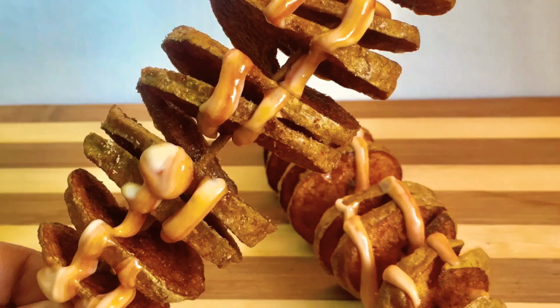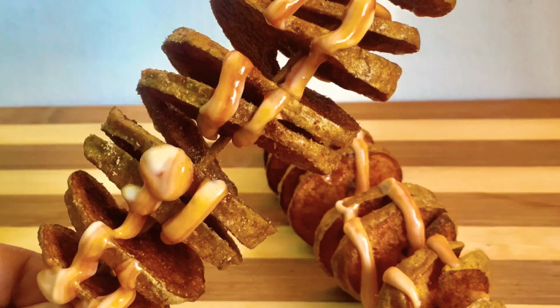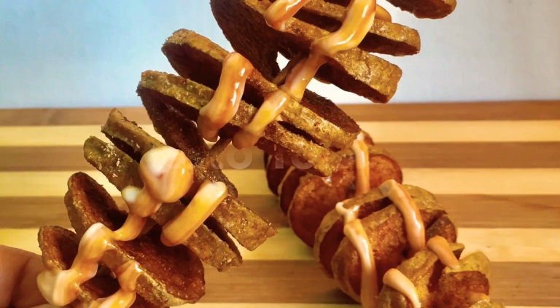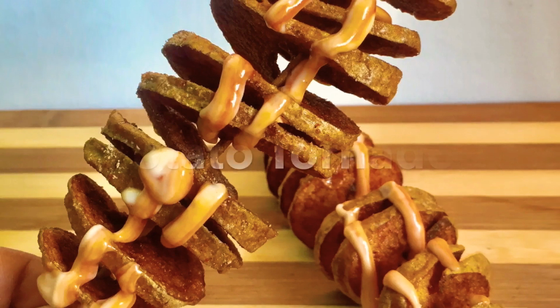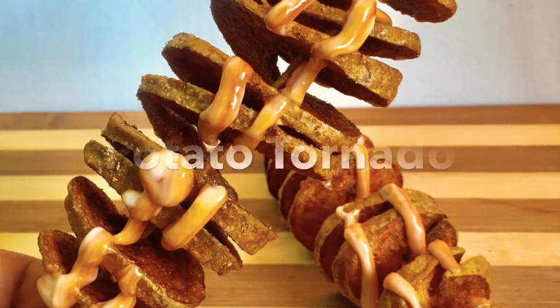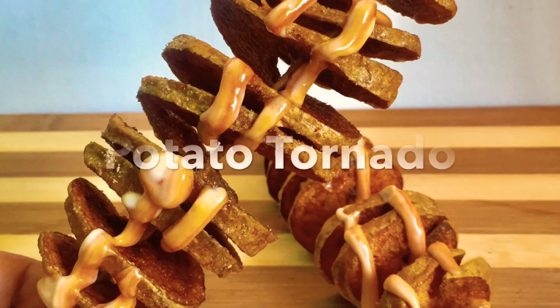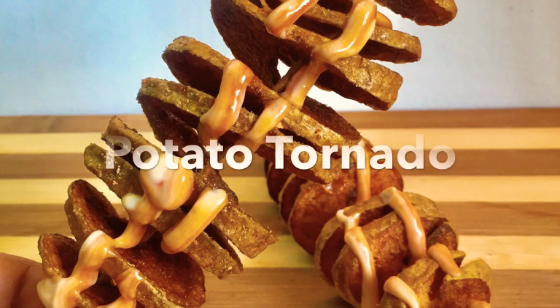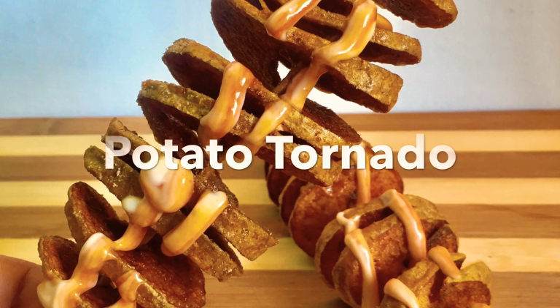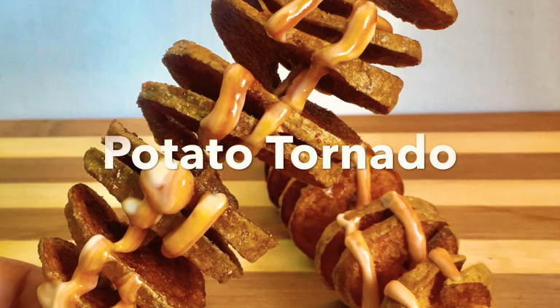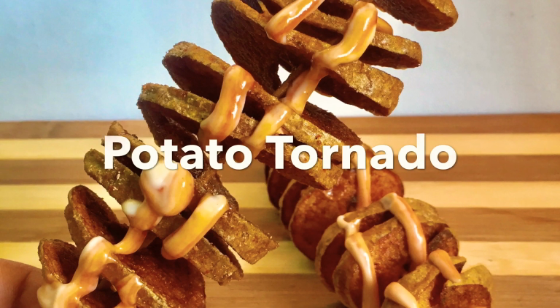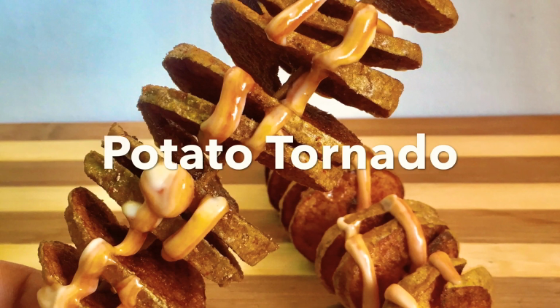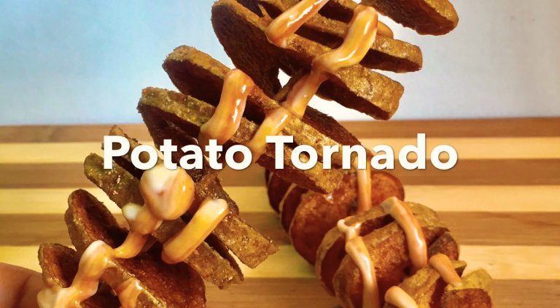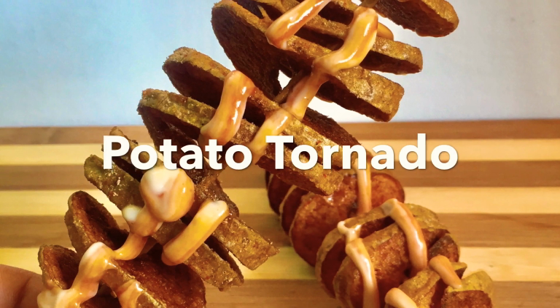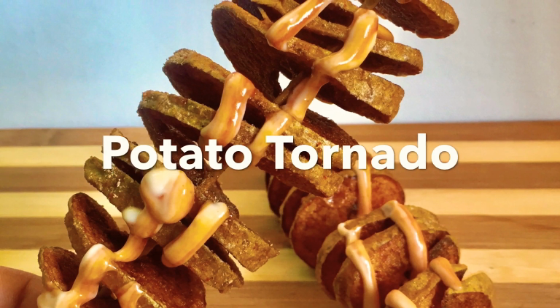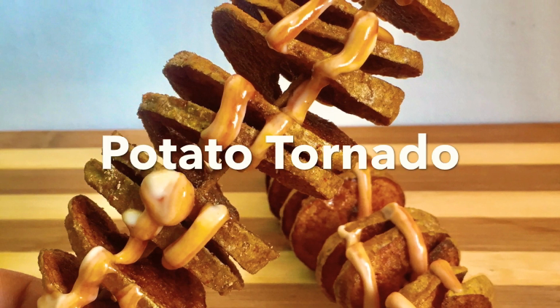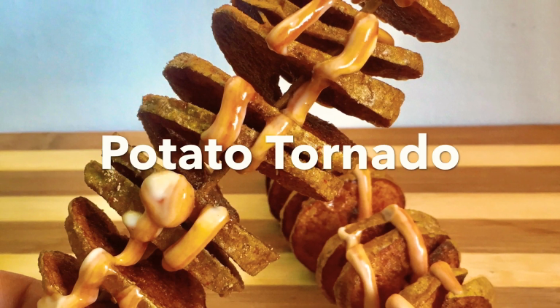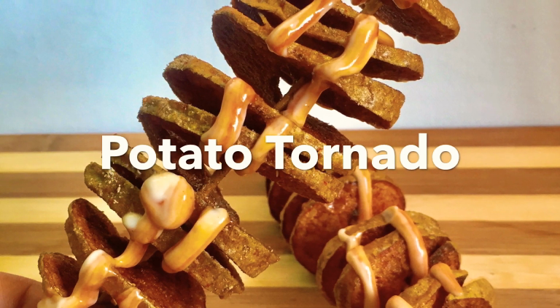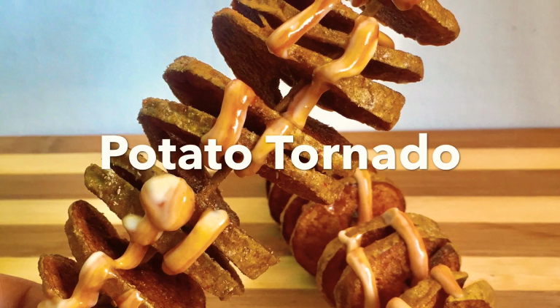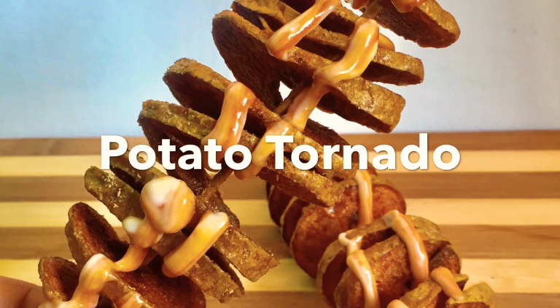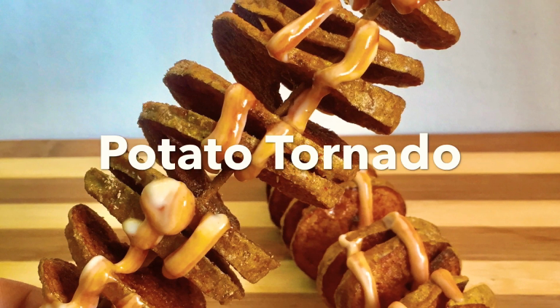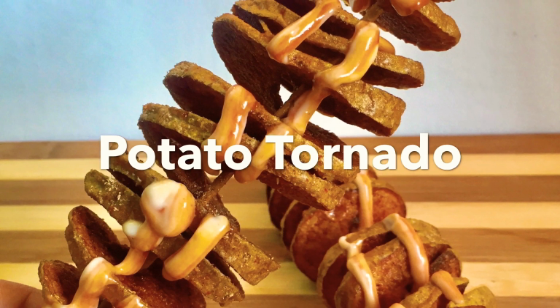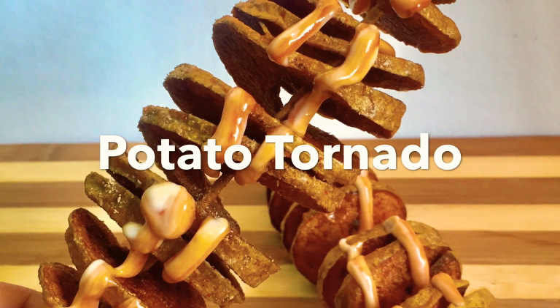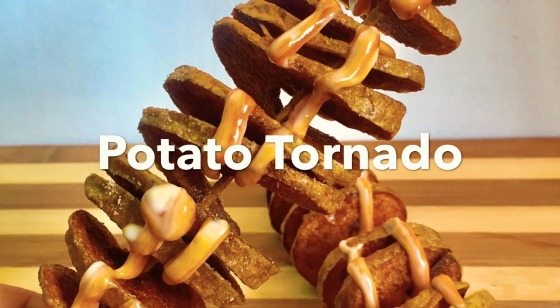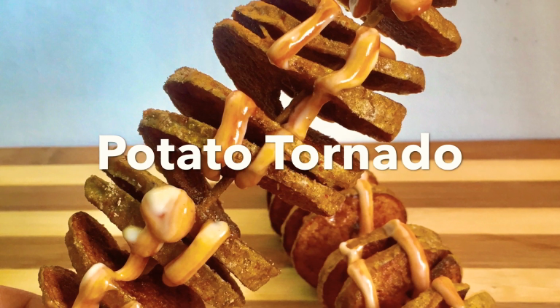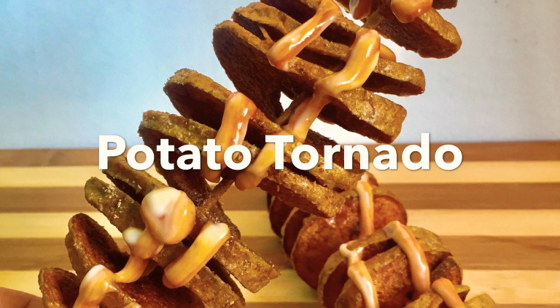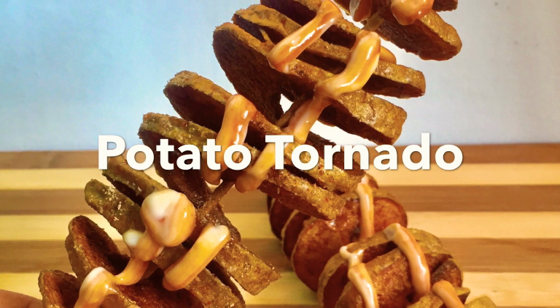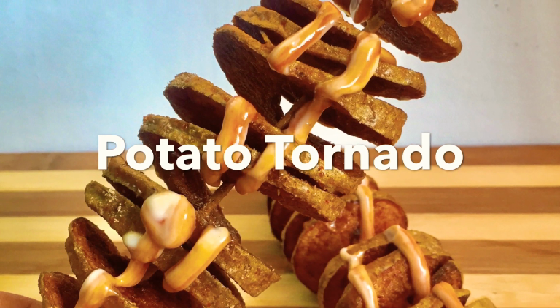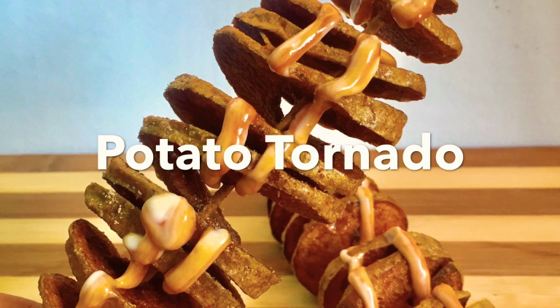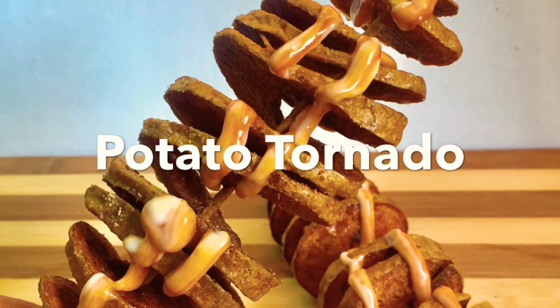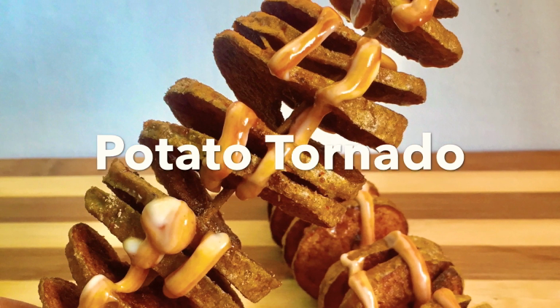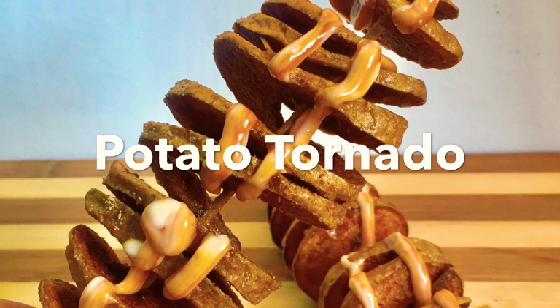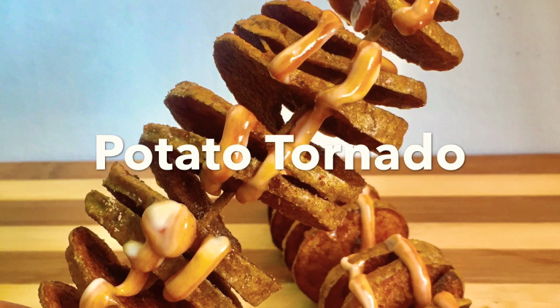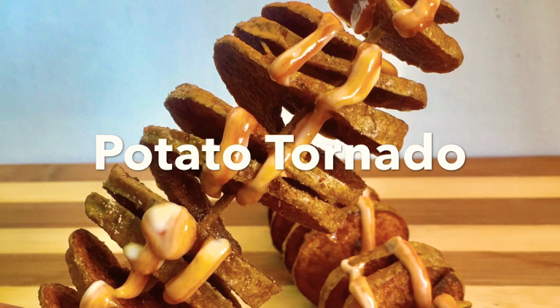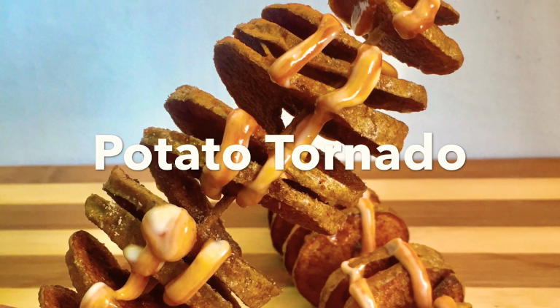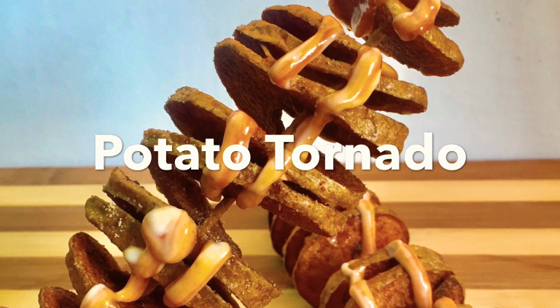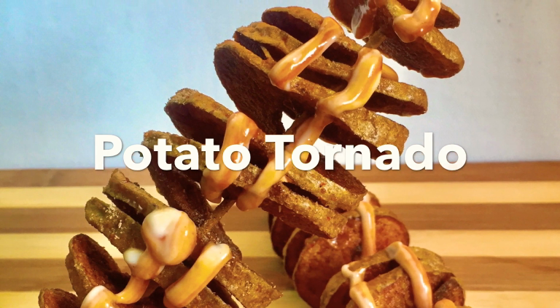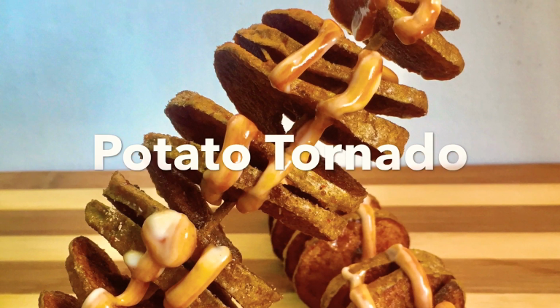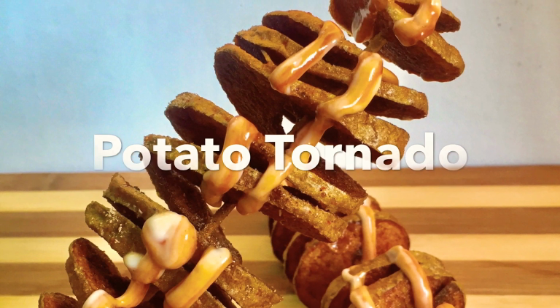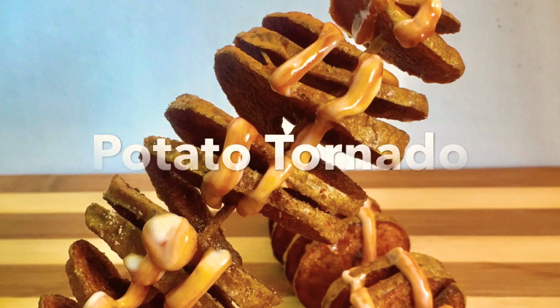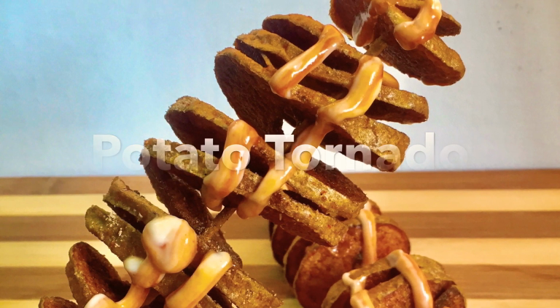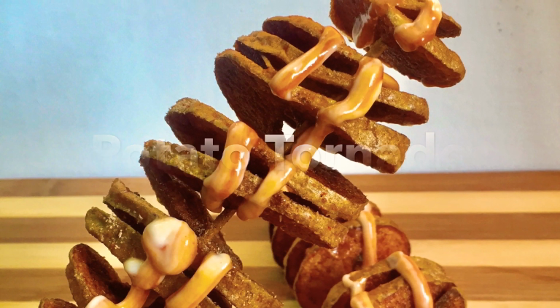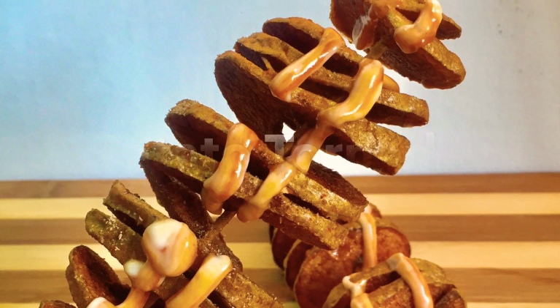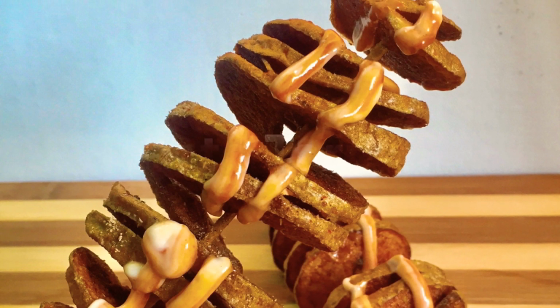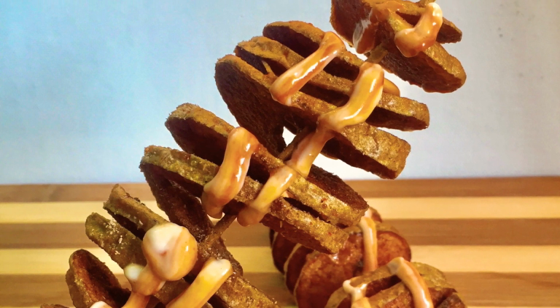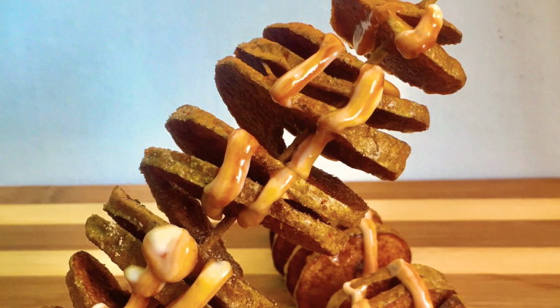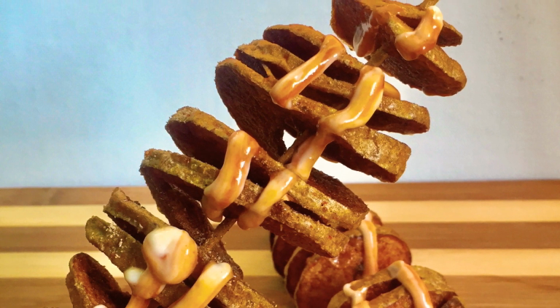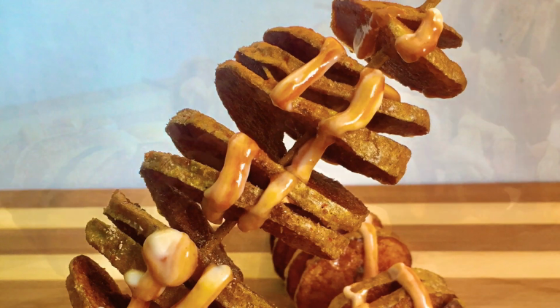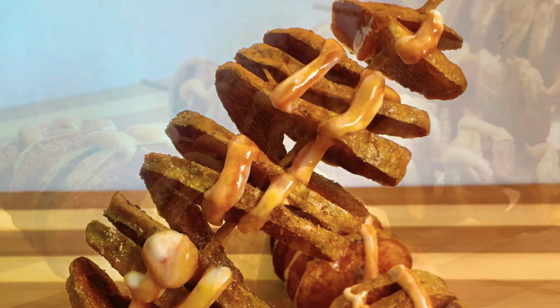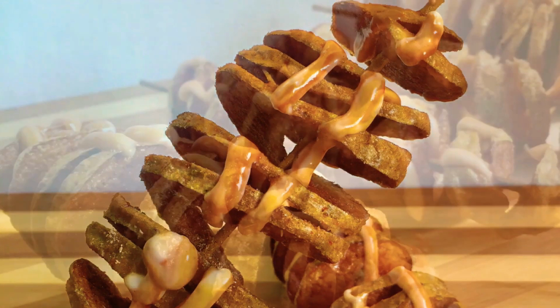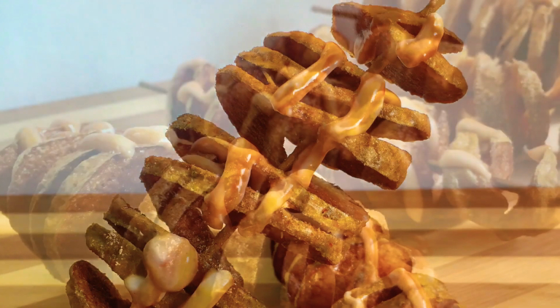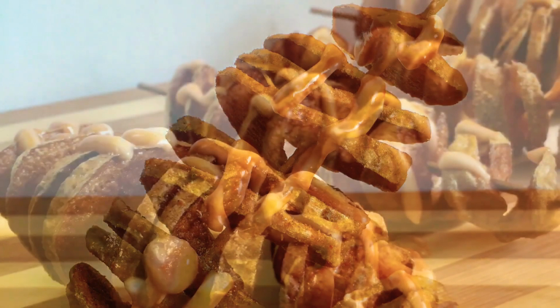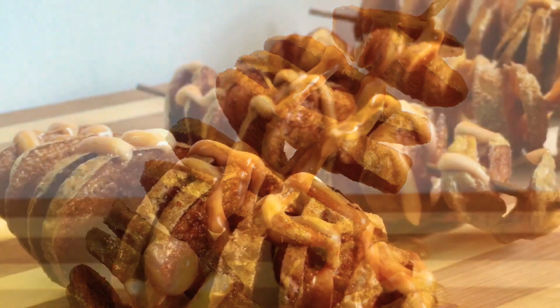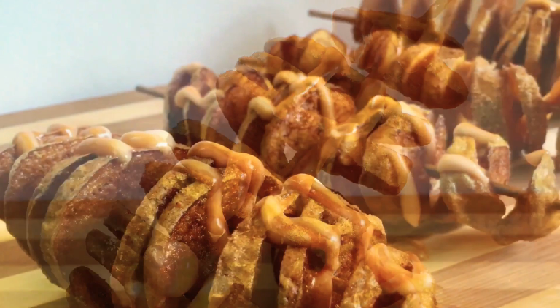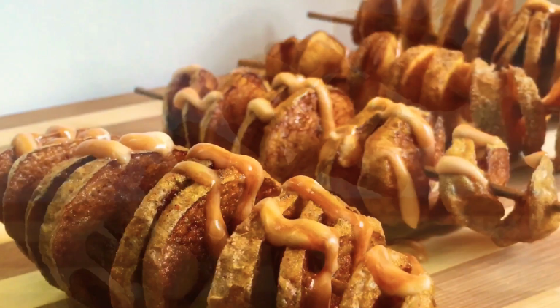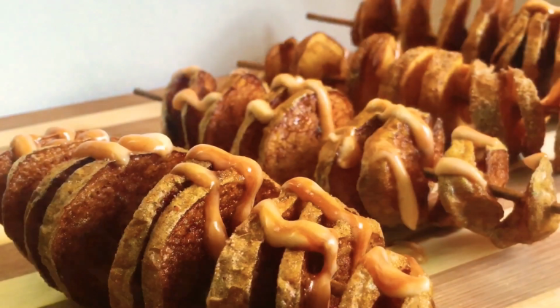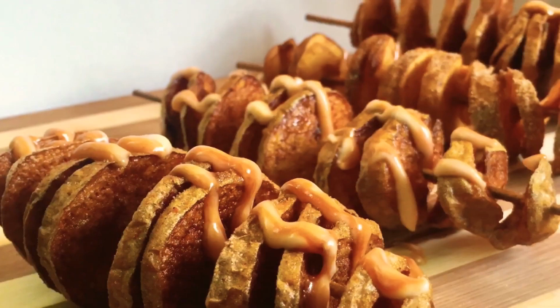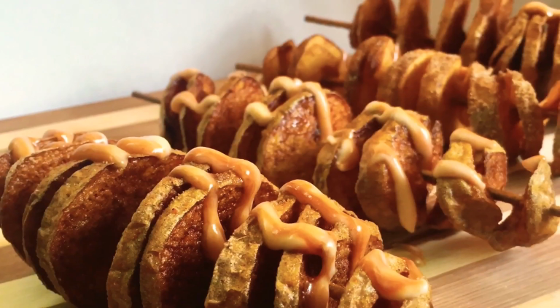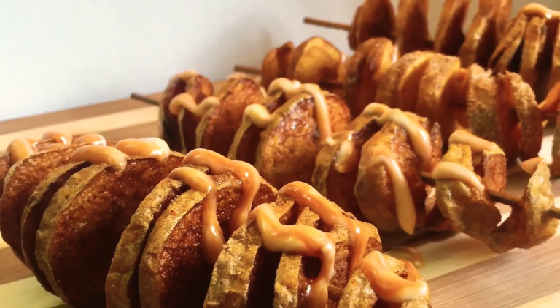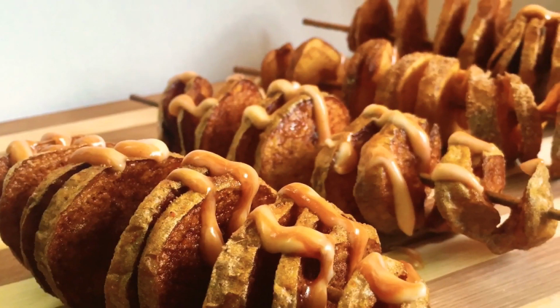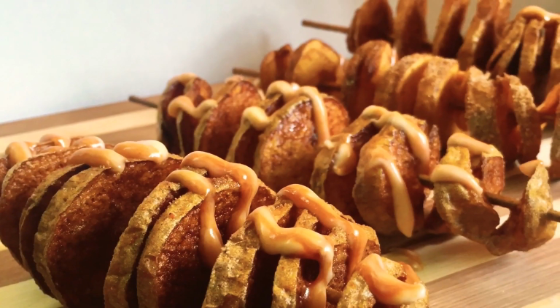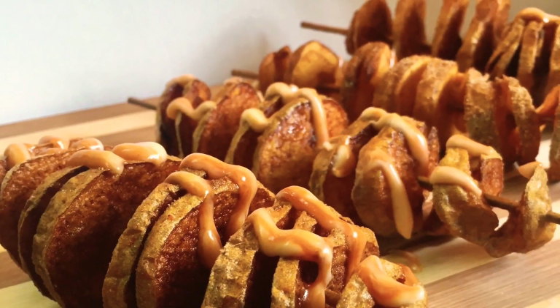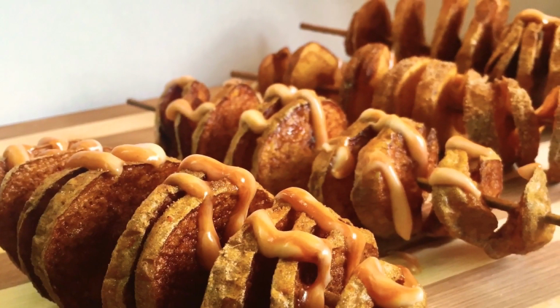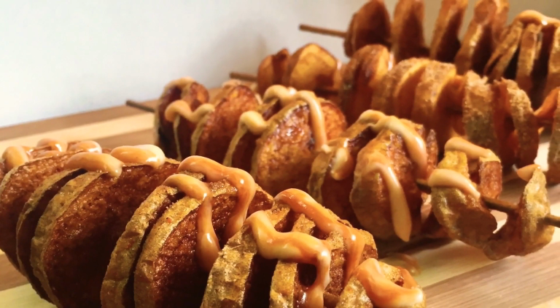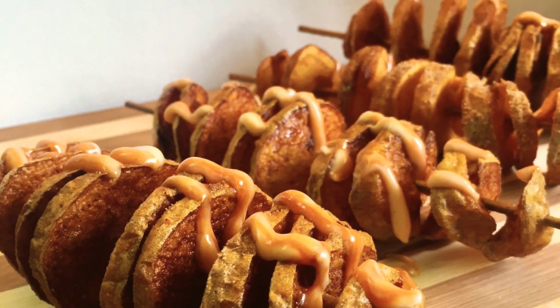Welcome back! In this lockdown, we missed a few street foods. I missed a few things about this potato.